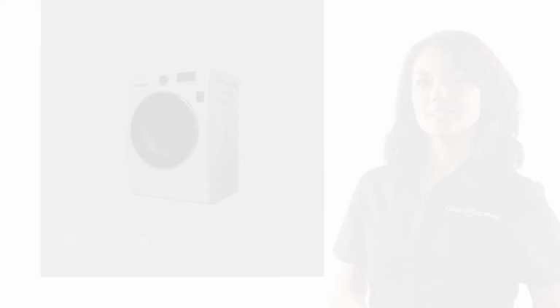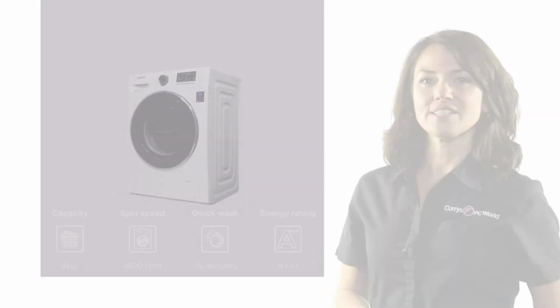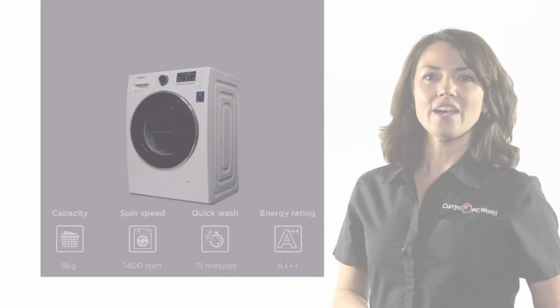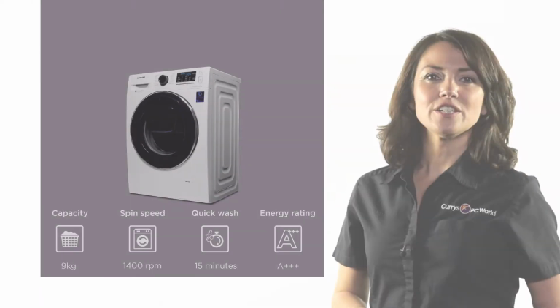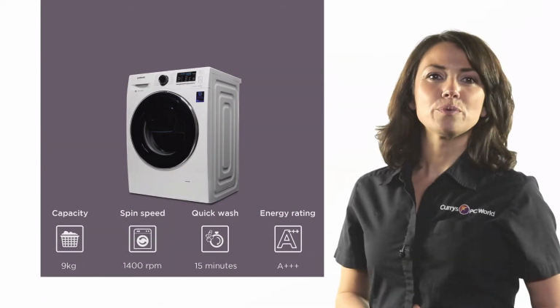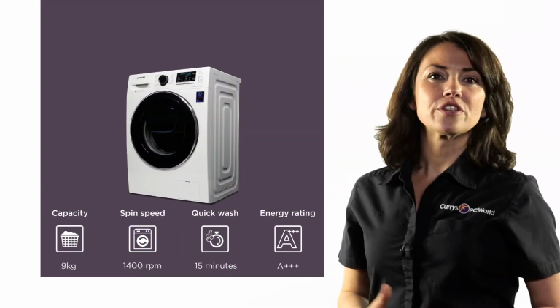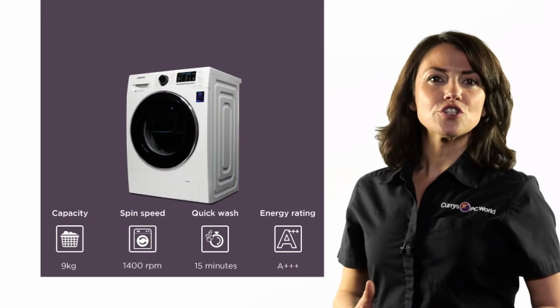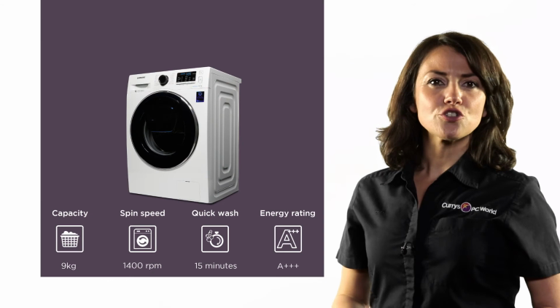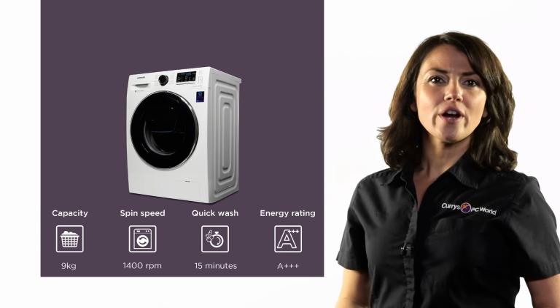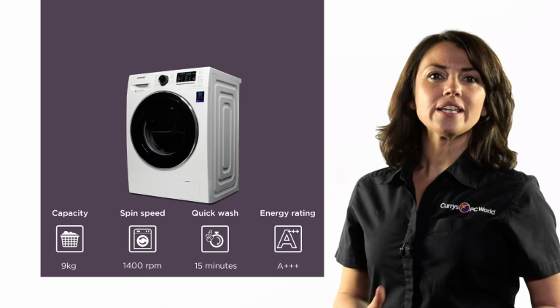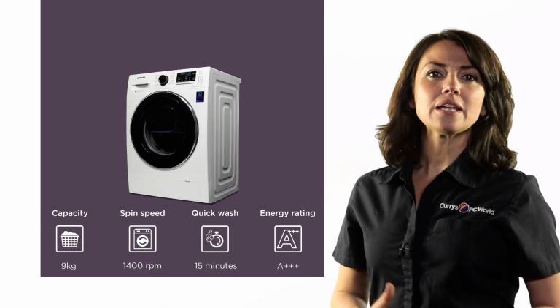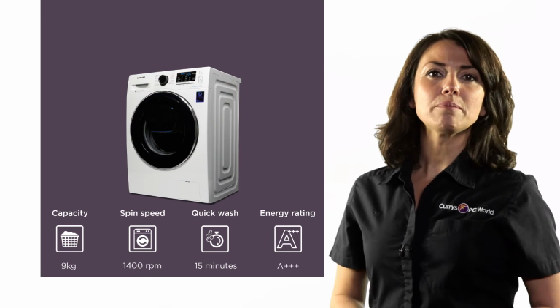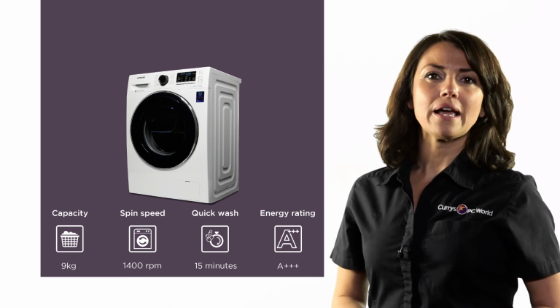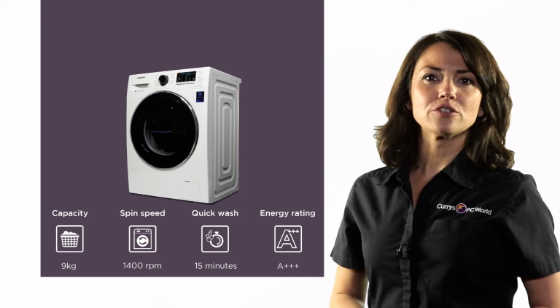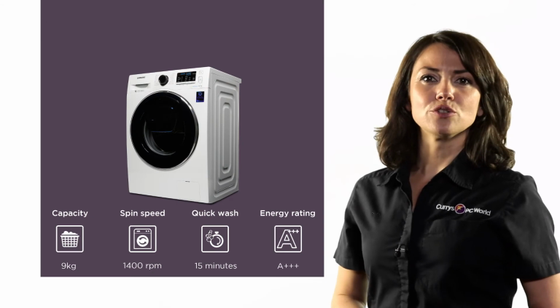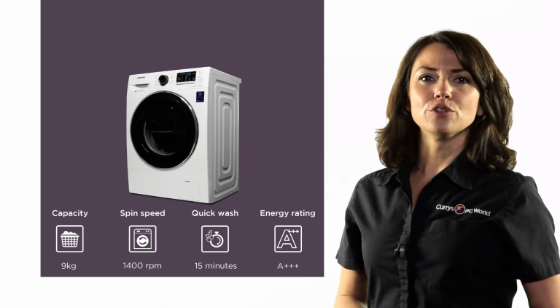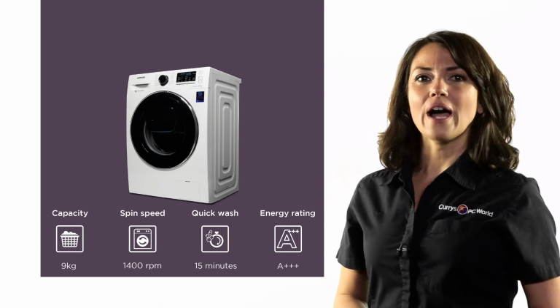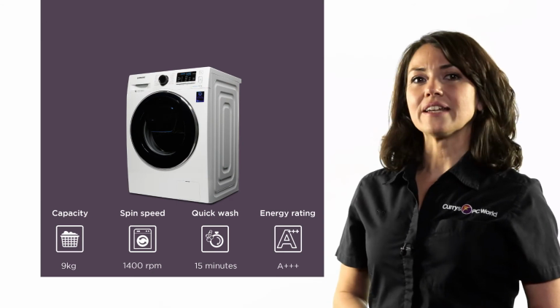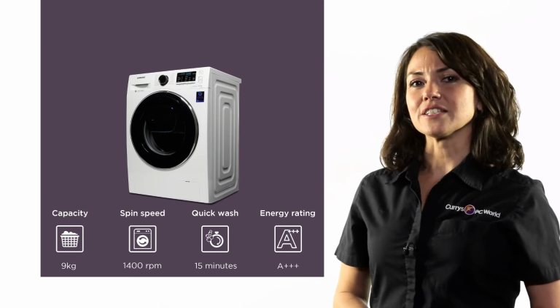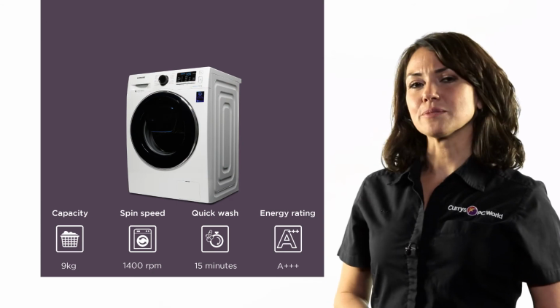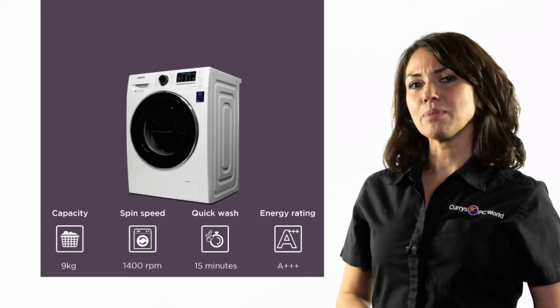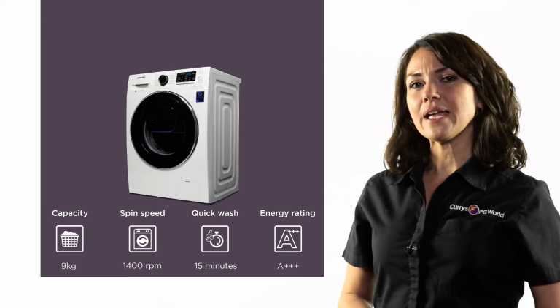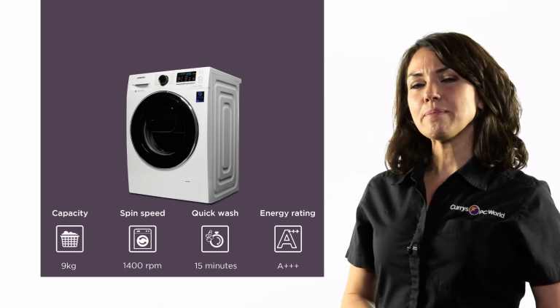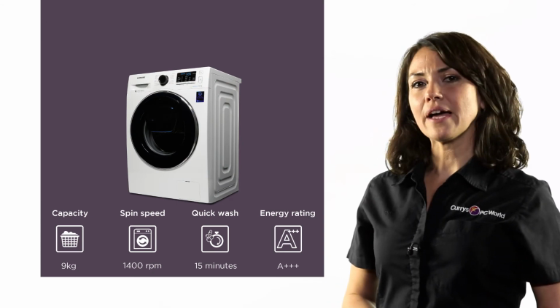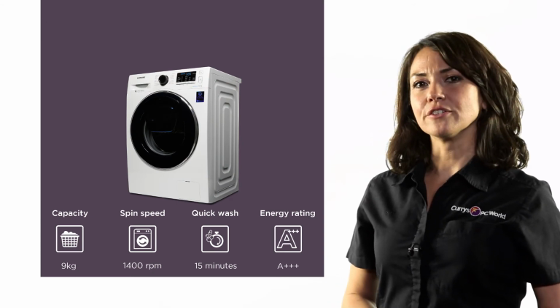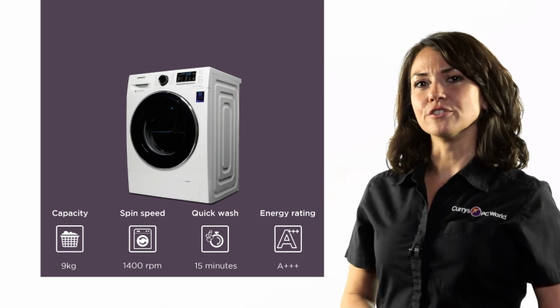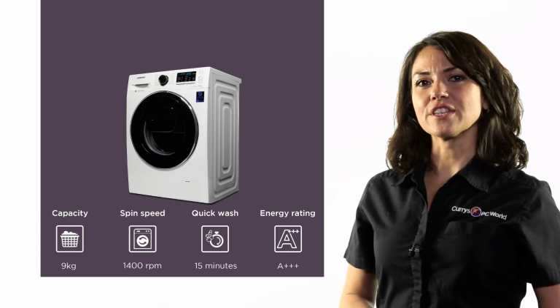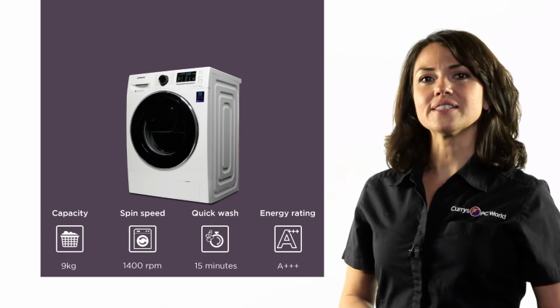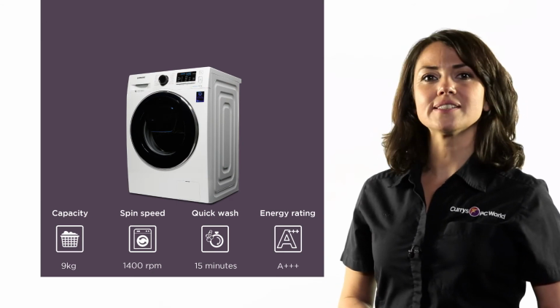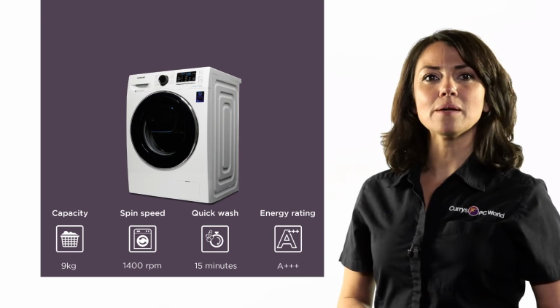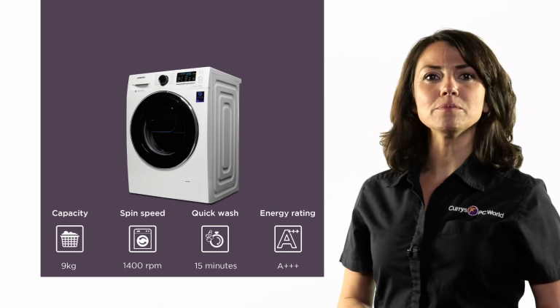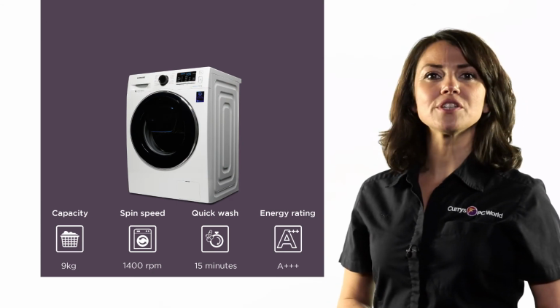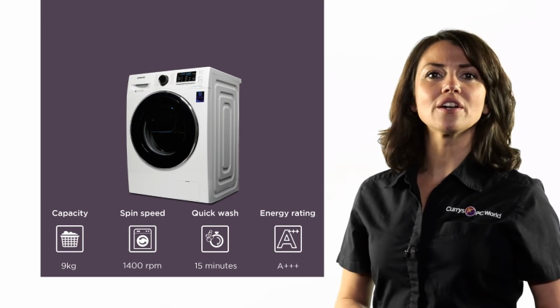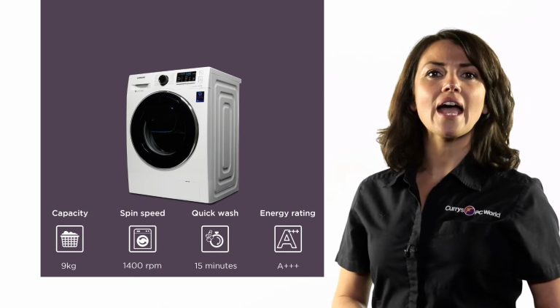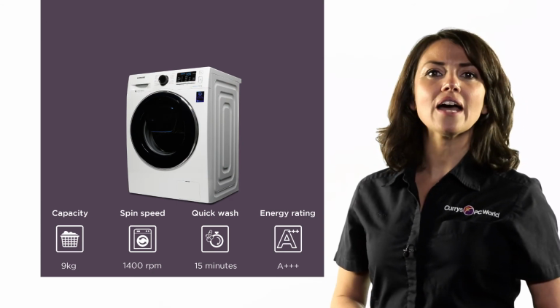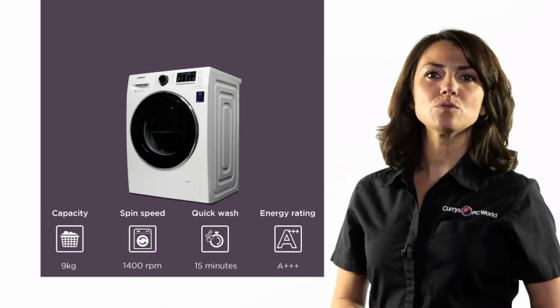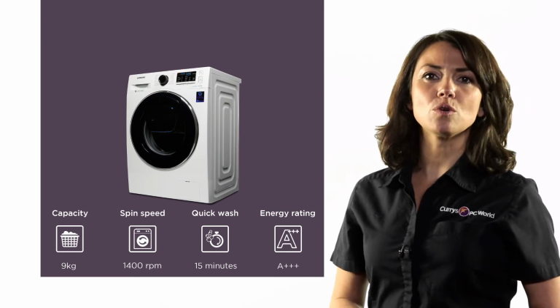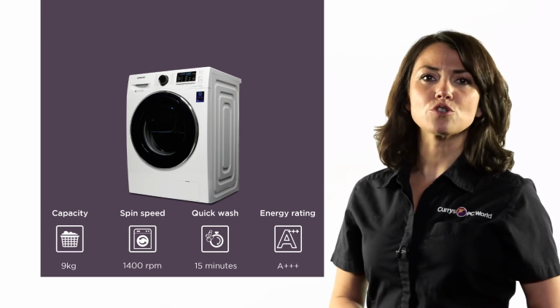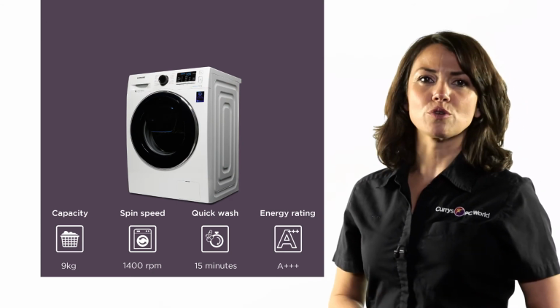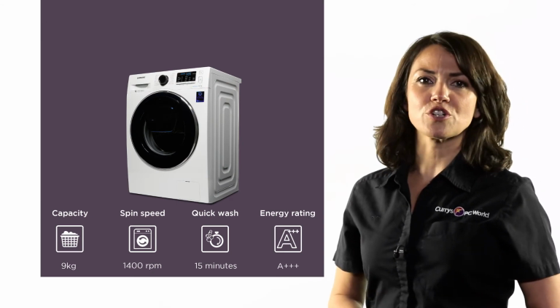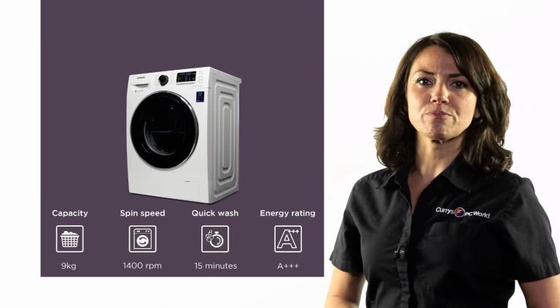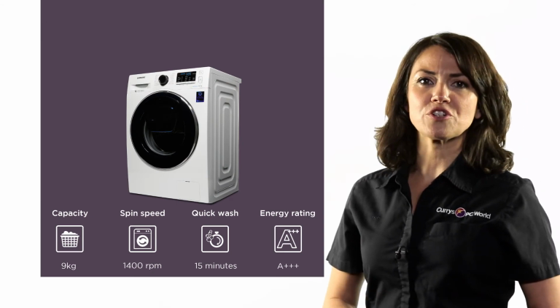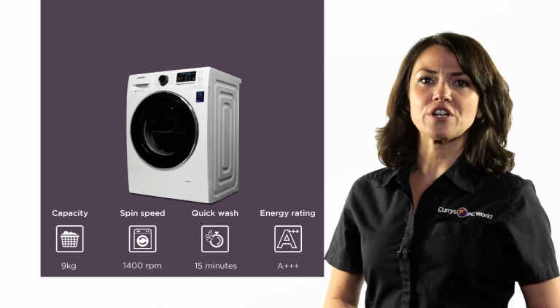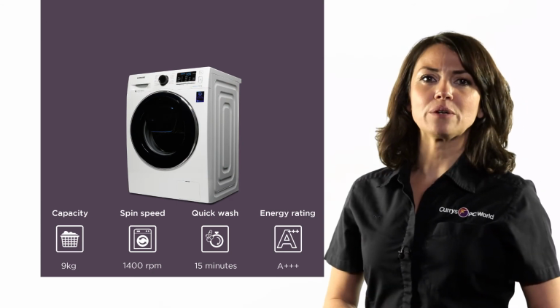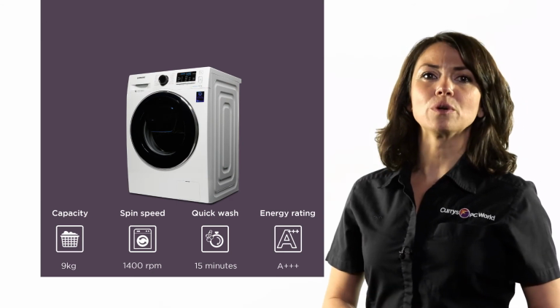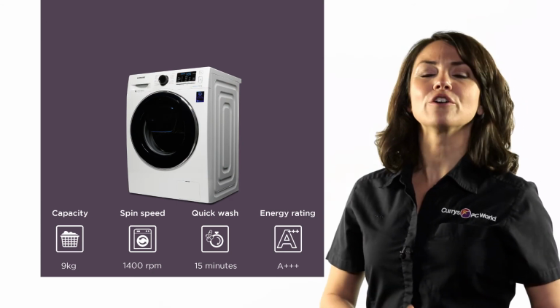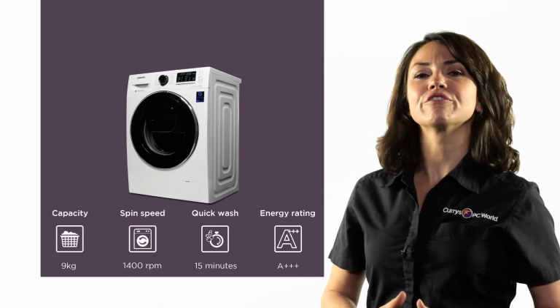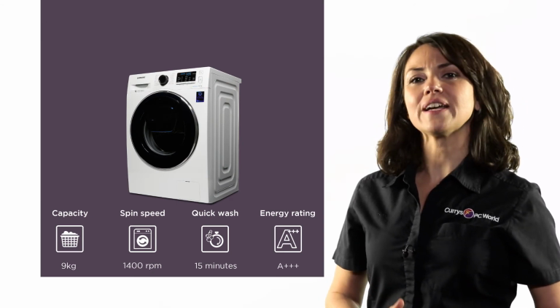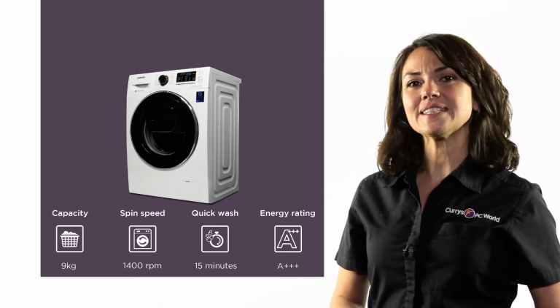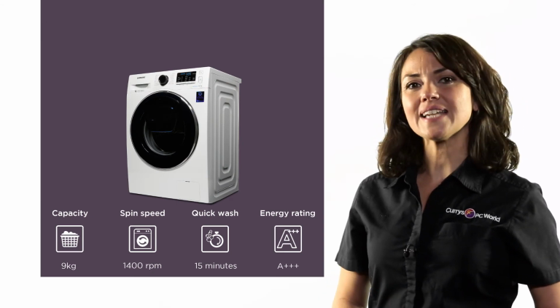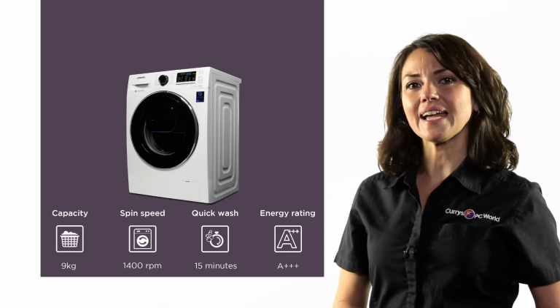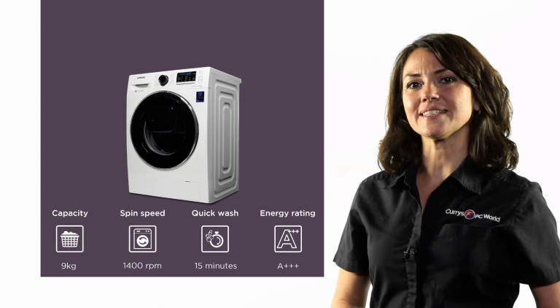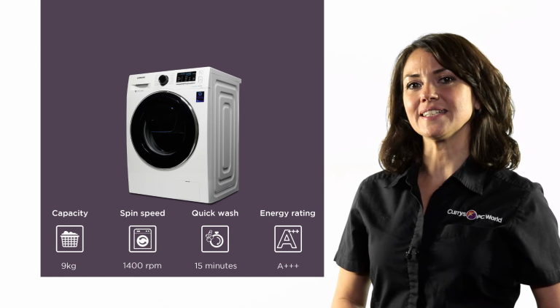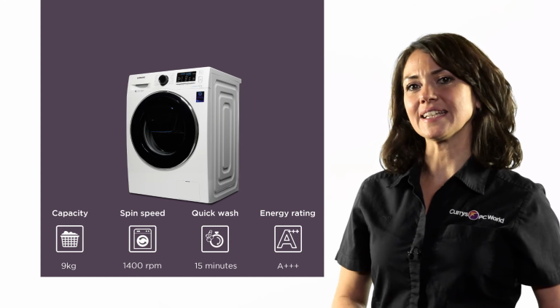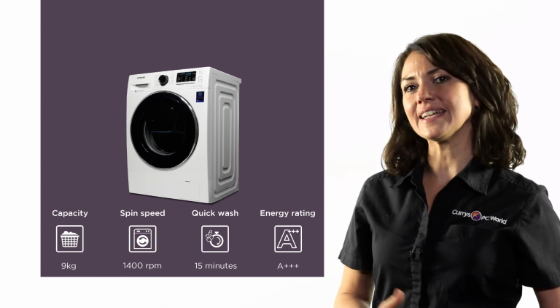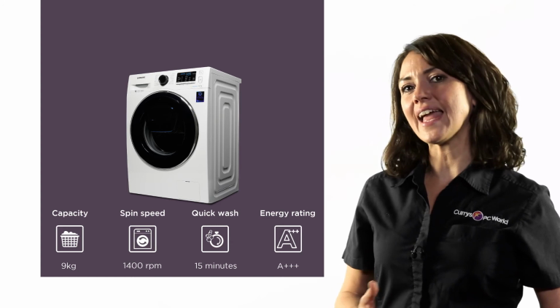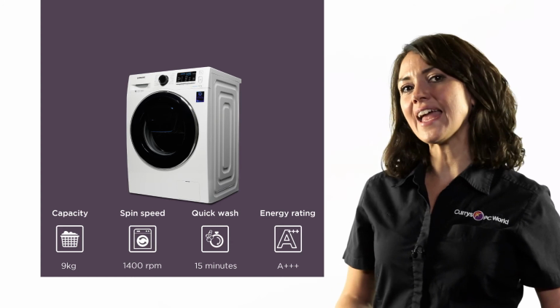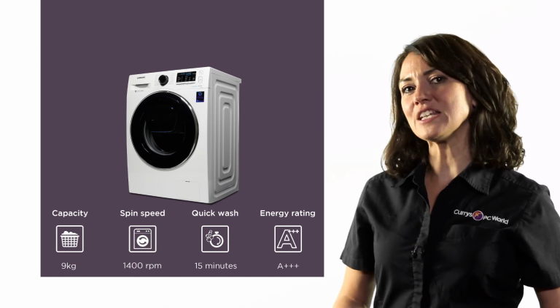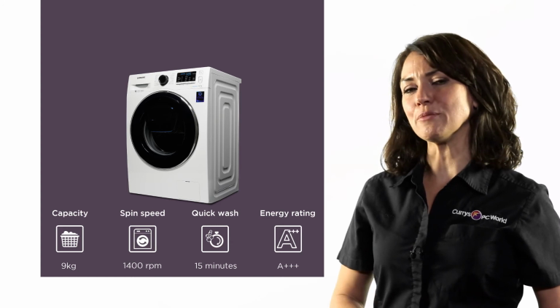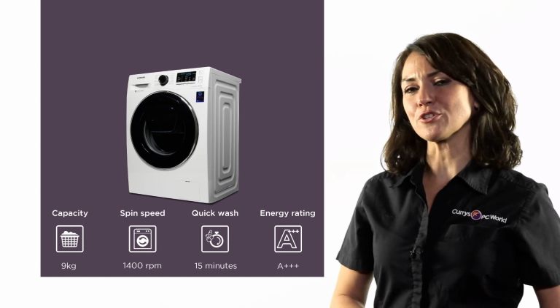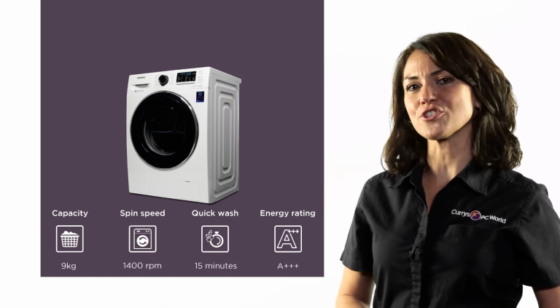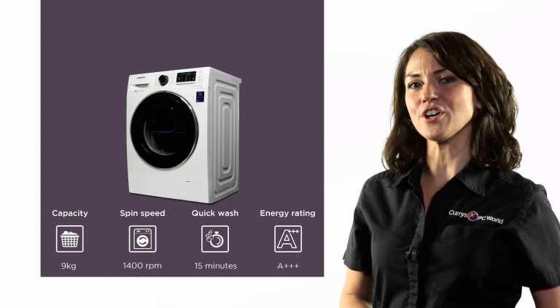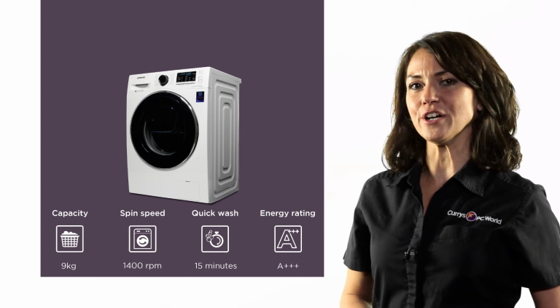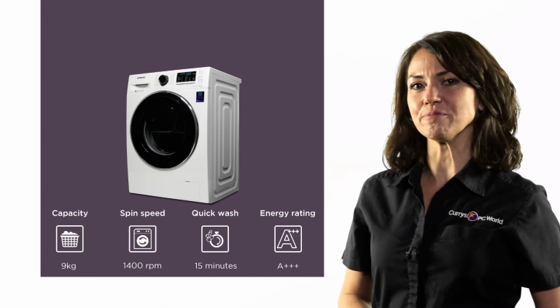Designed with a striking black door and display panel, this Samsung AdWash washing machine will look fantastic in any modern home.